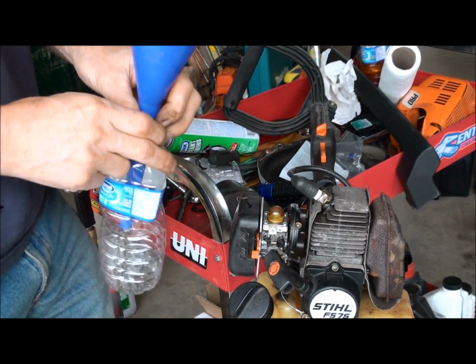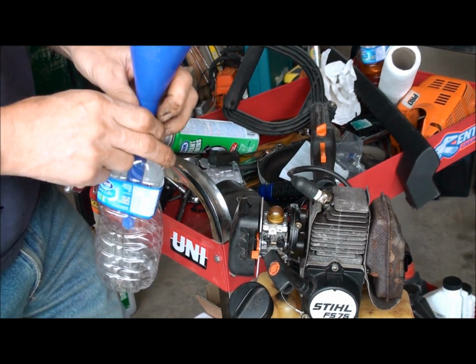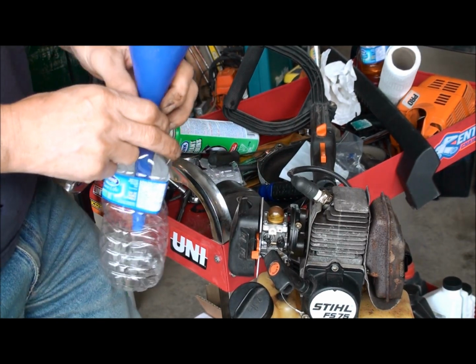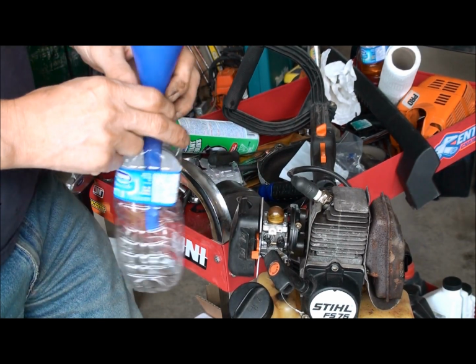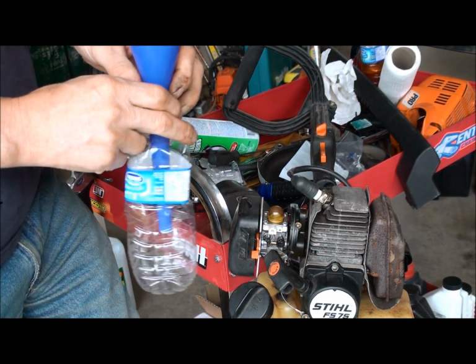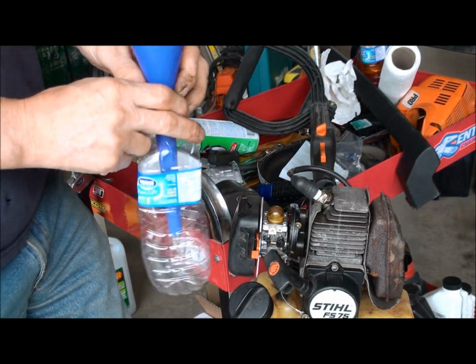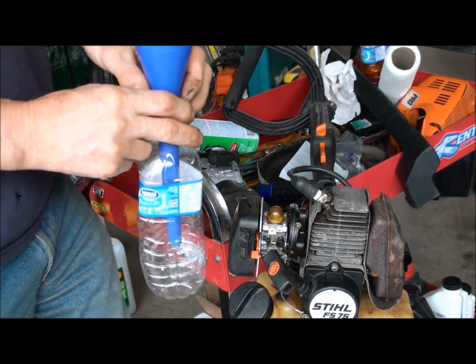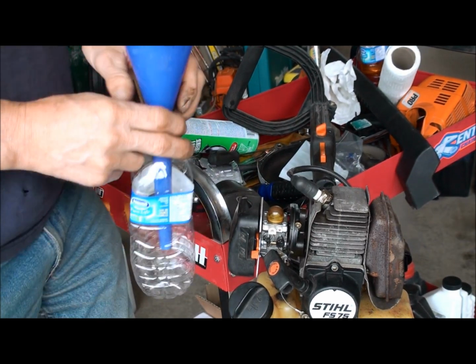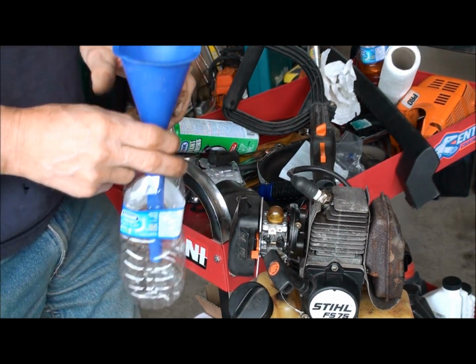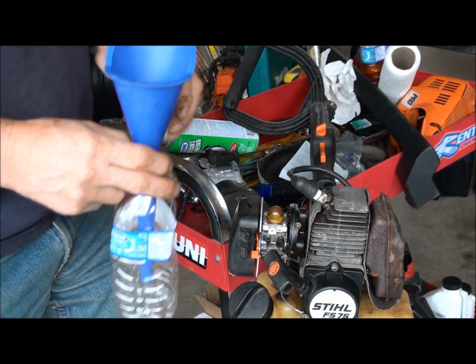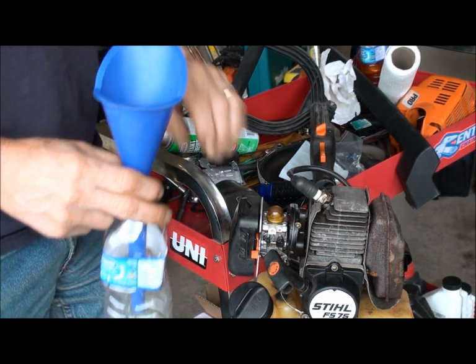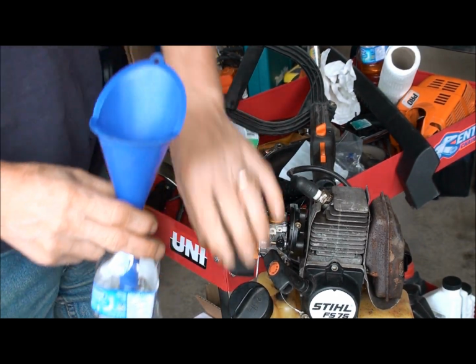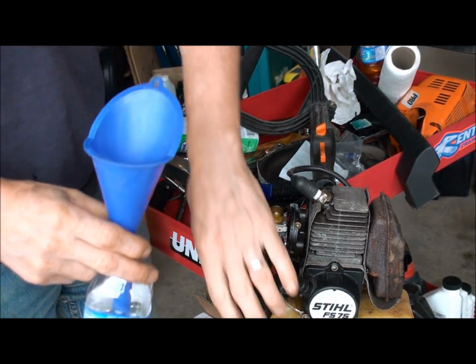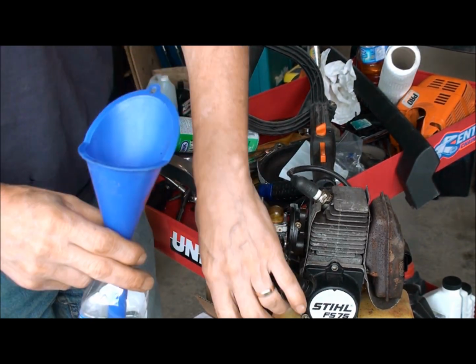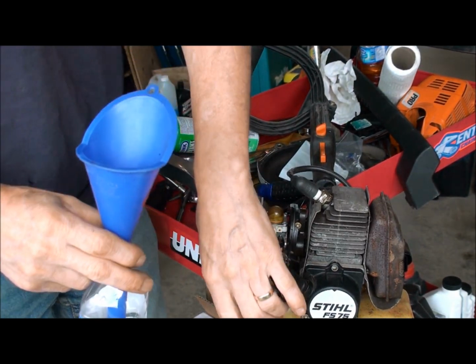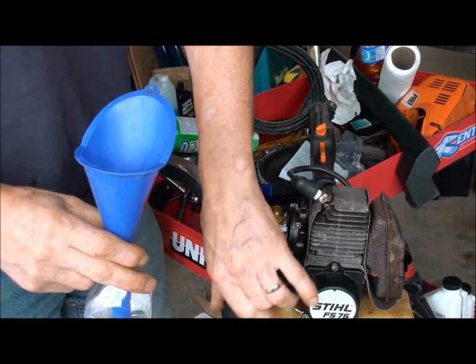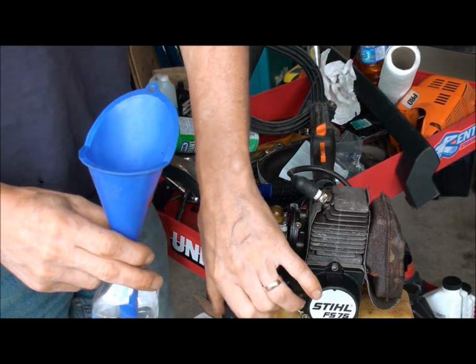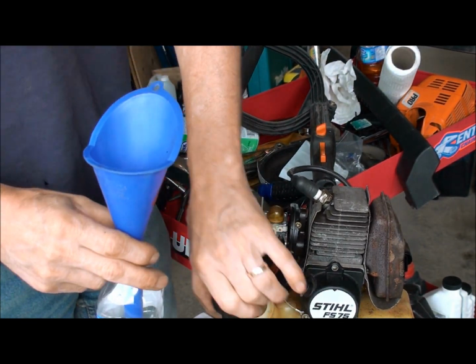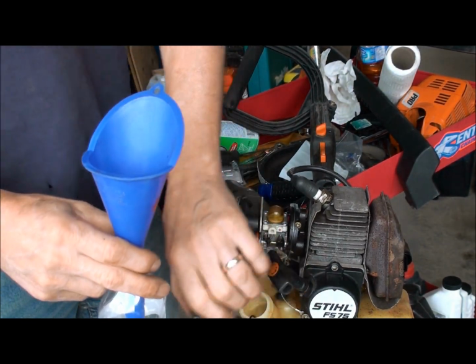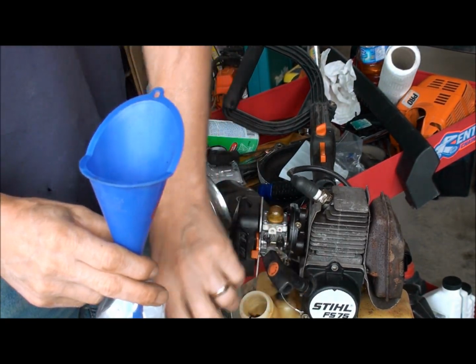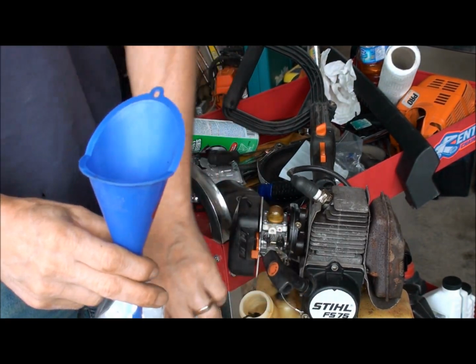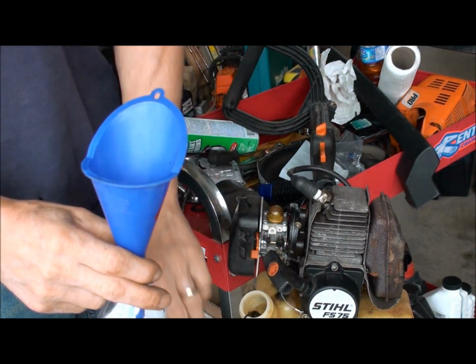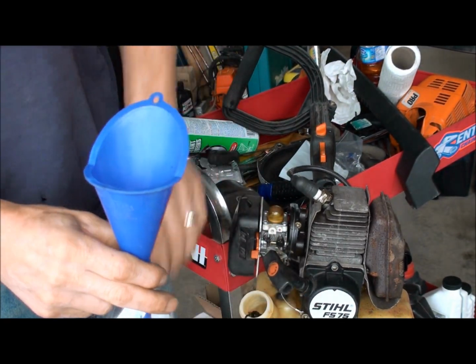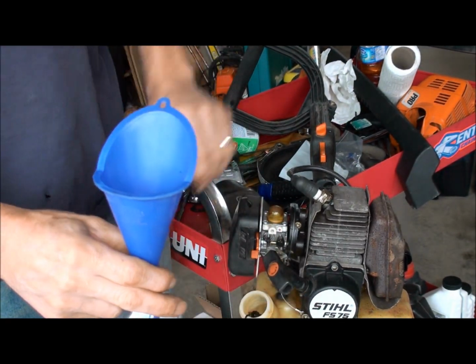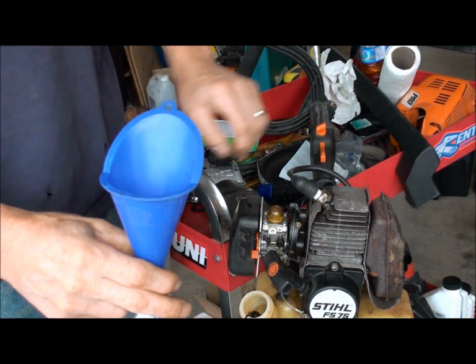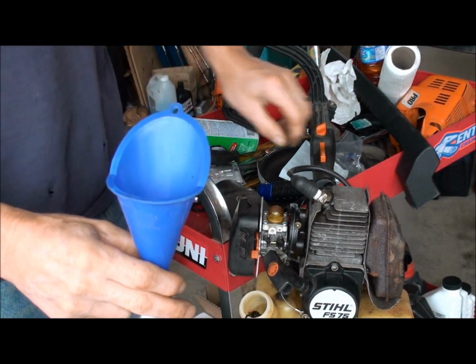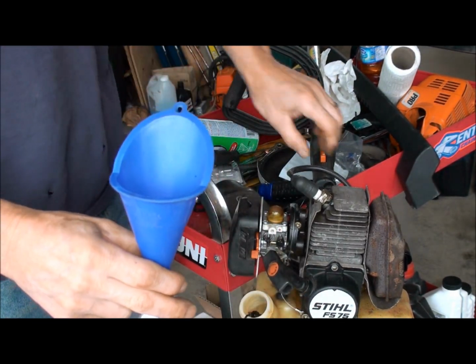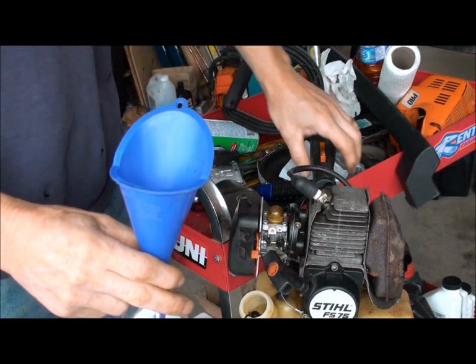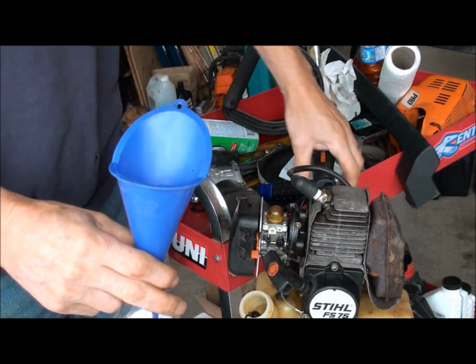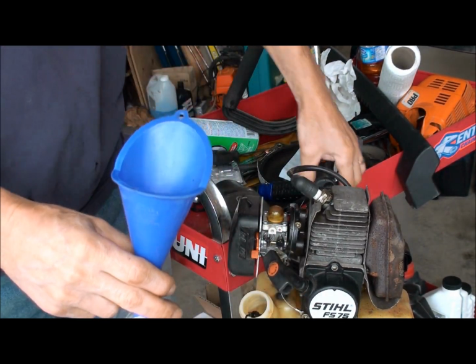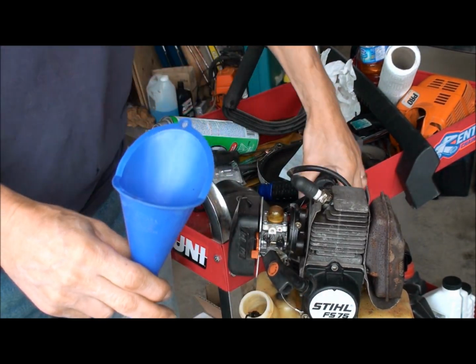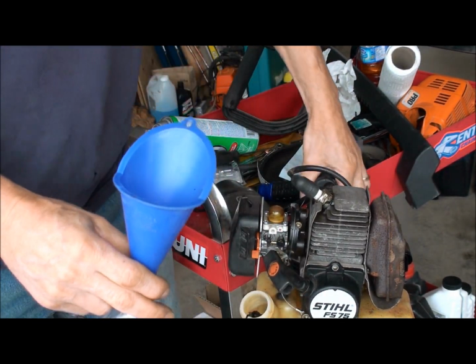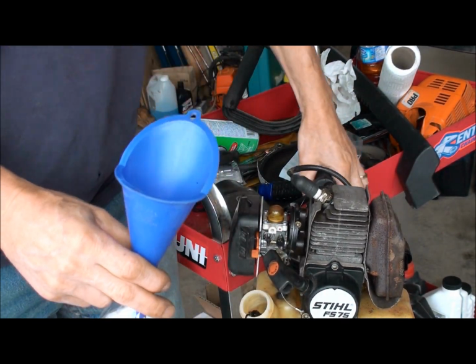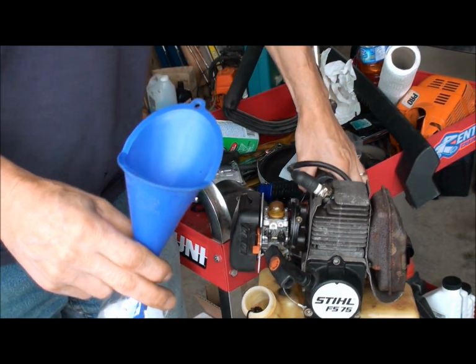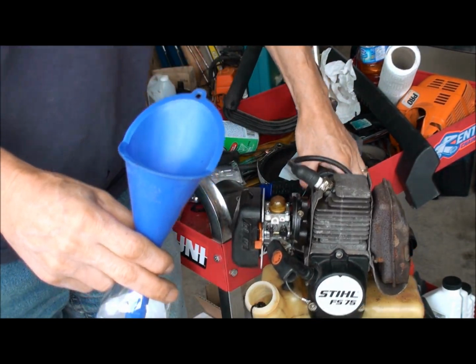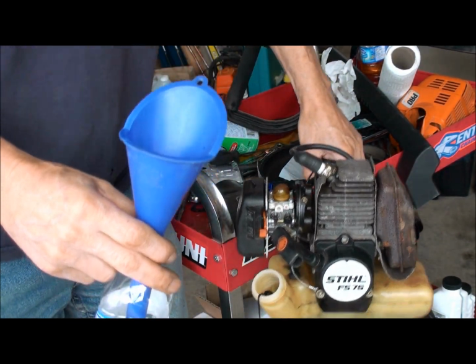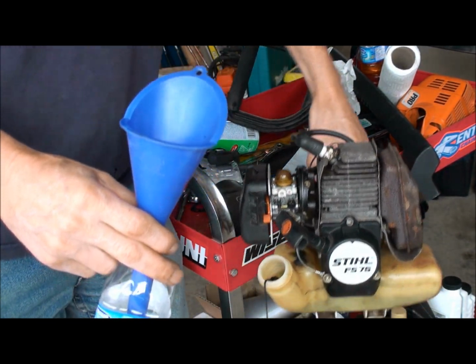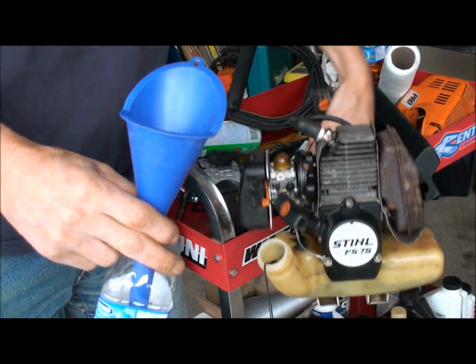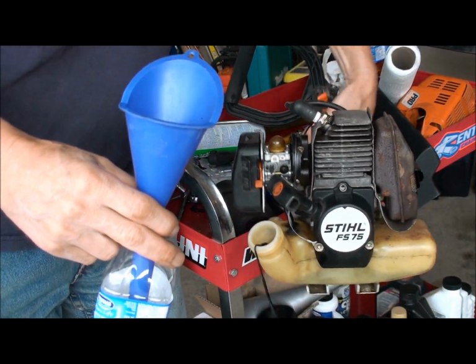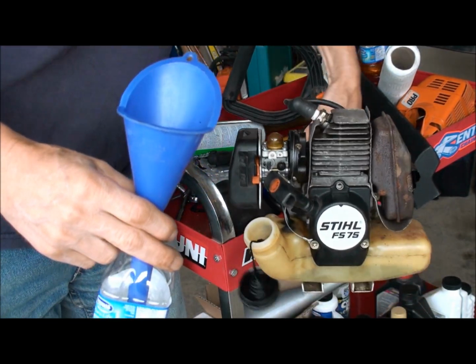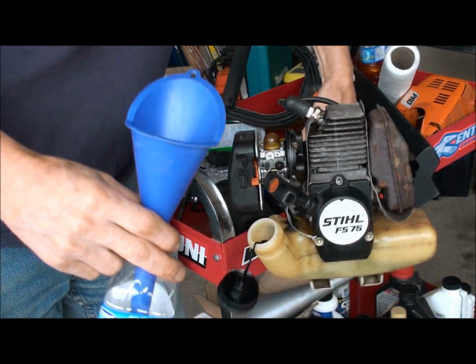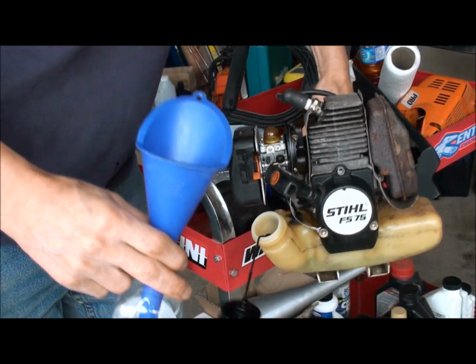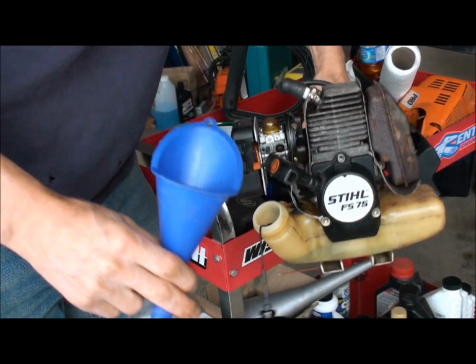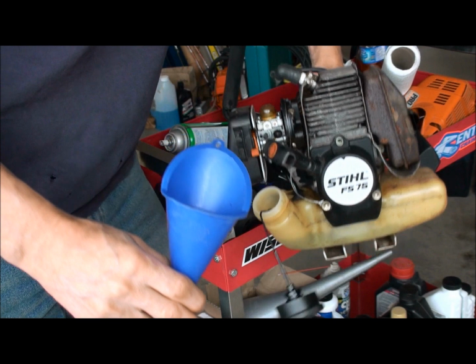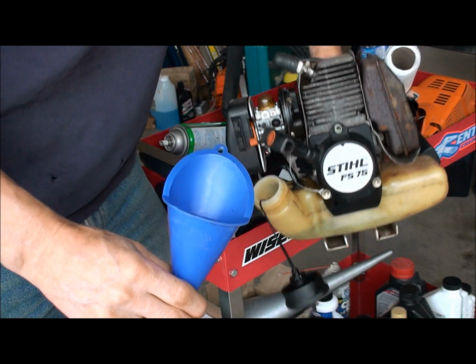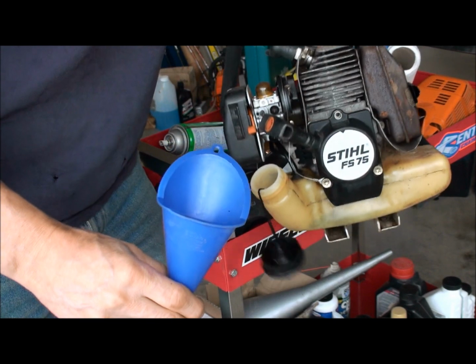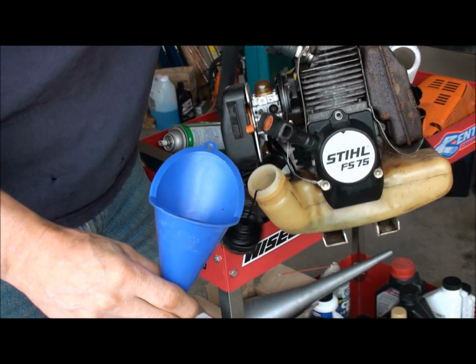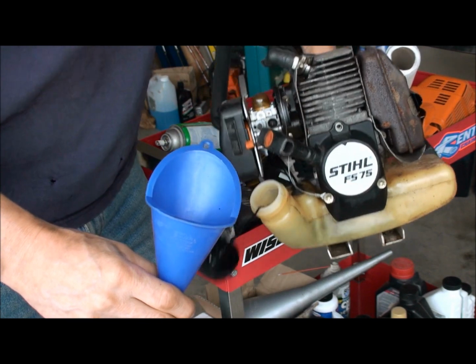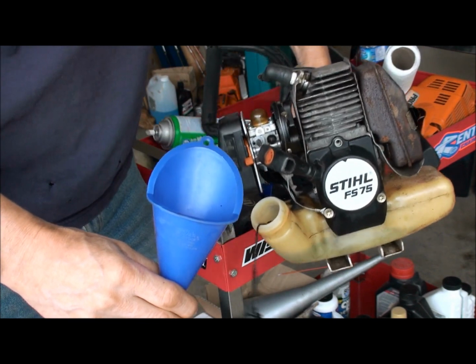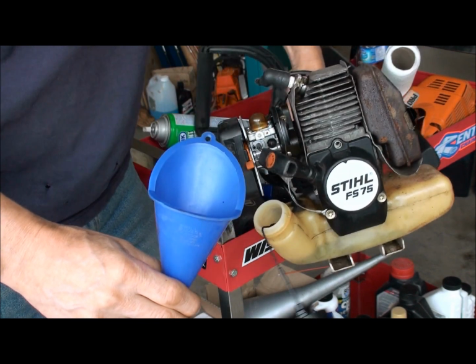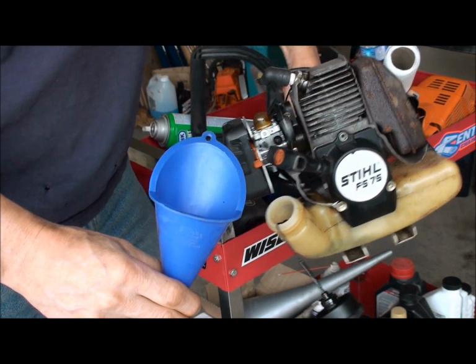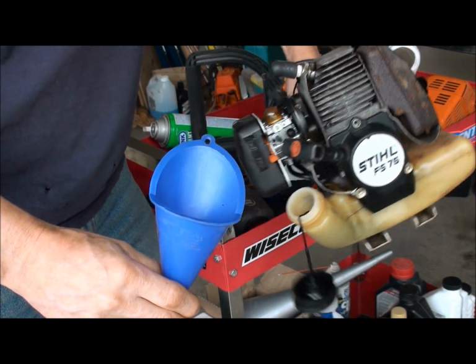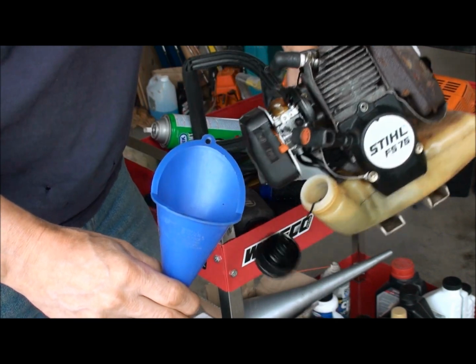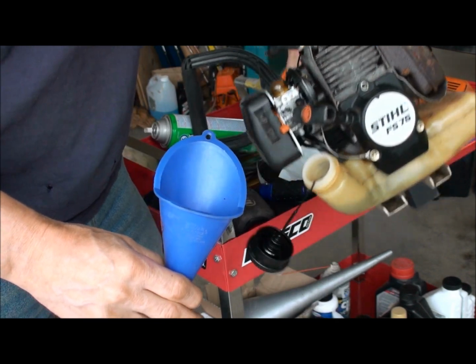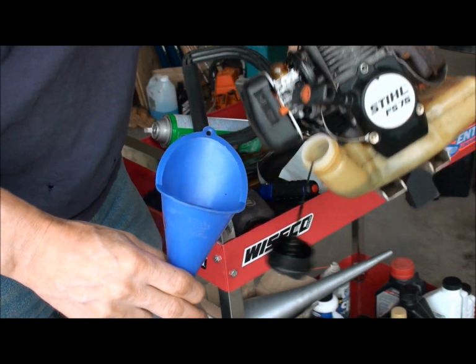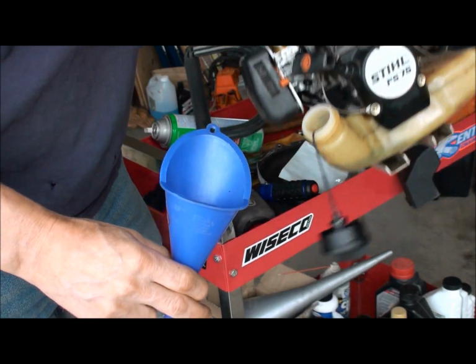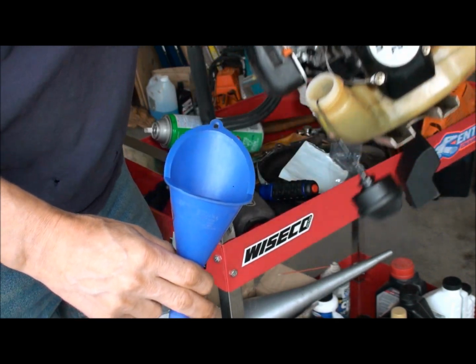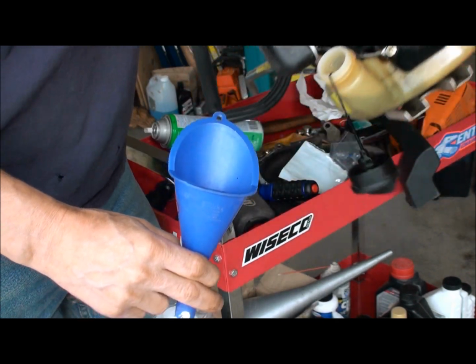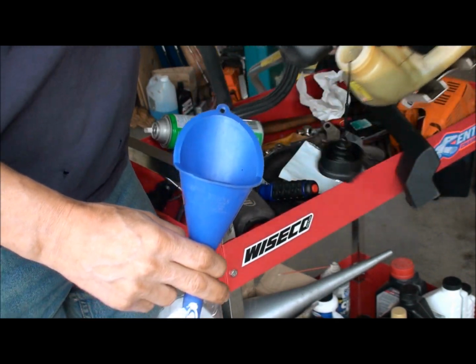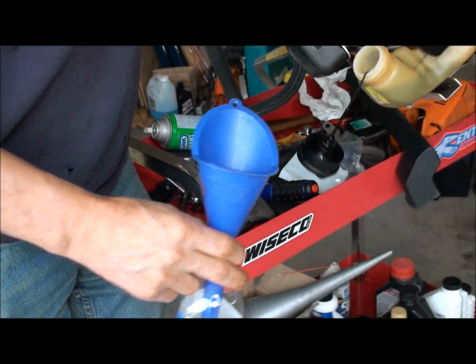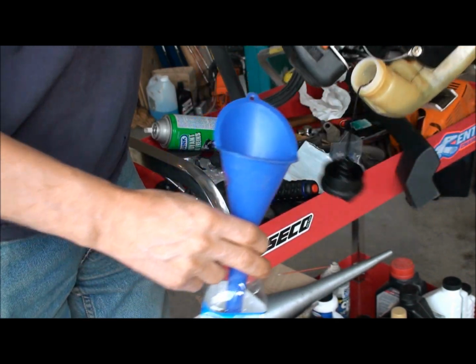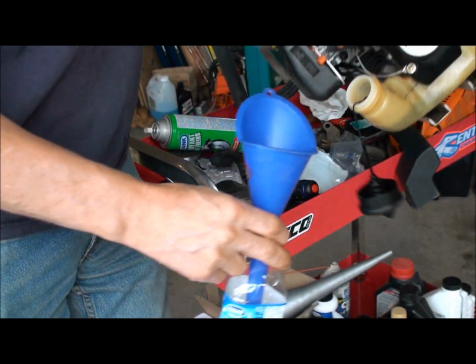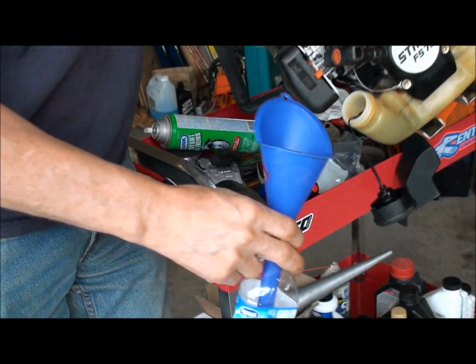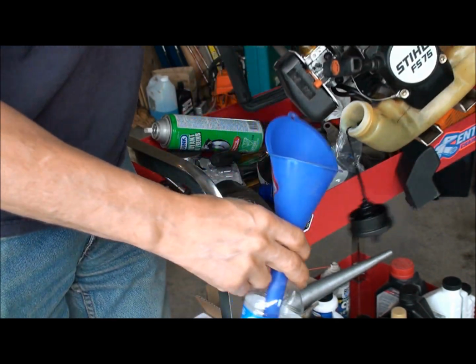Alright, I found a jug. We'll just dump the good gas out and put the gas that was stuck in there, and let's see what happens.